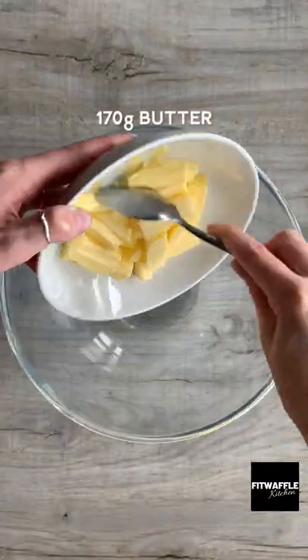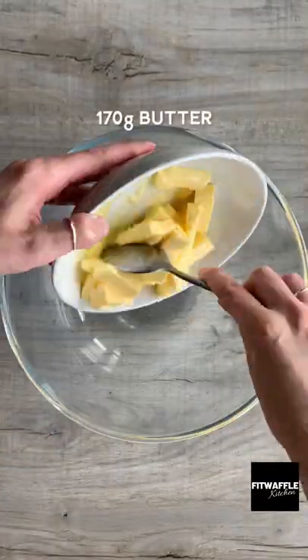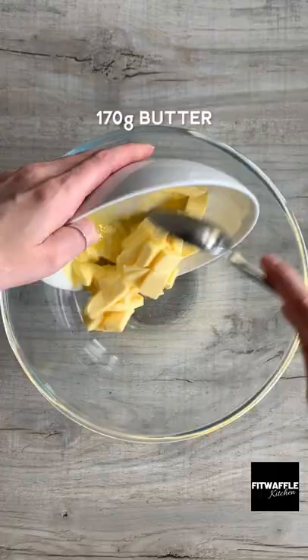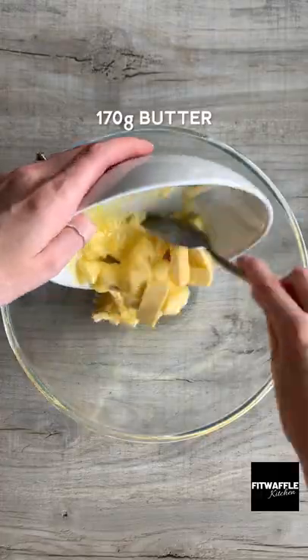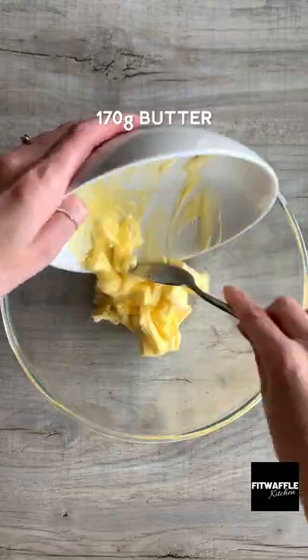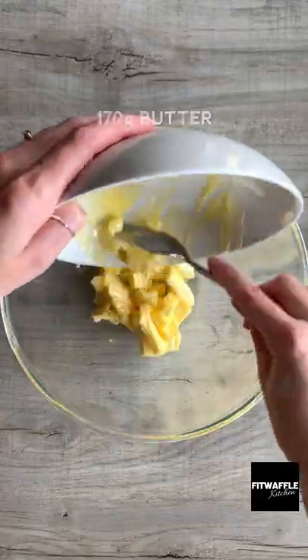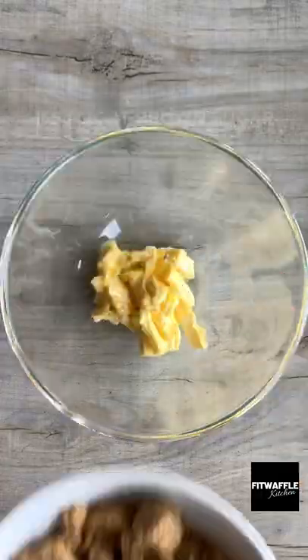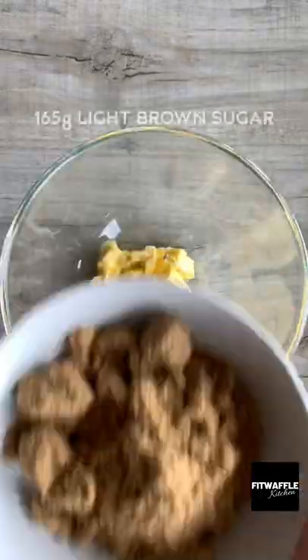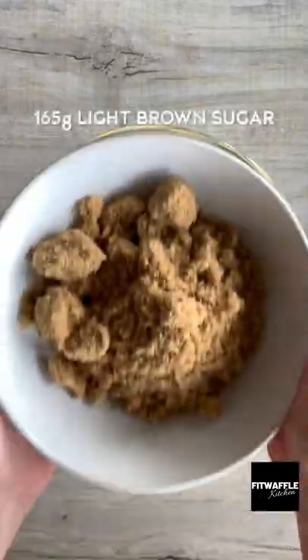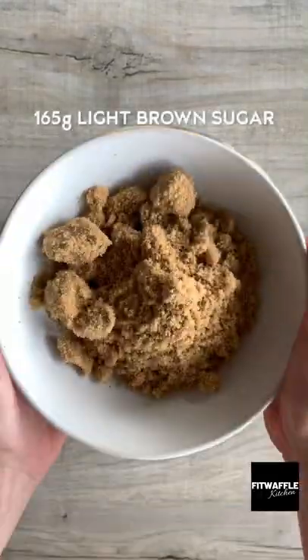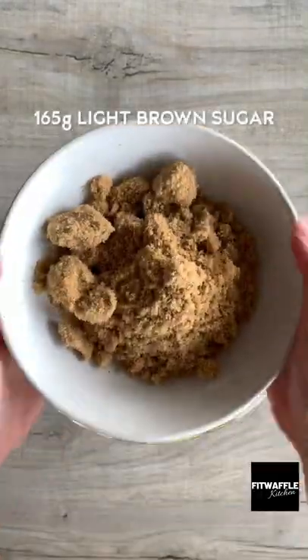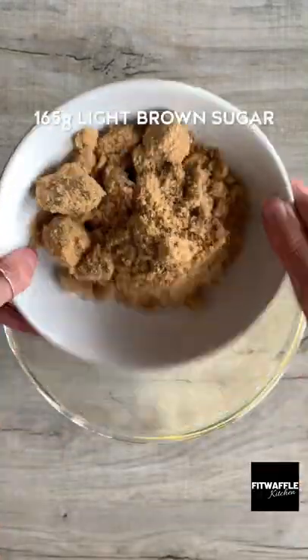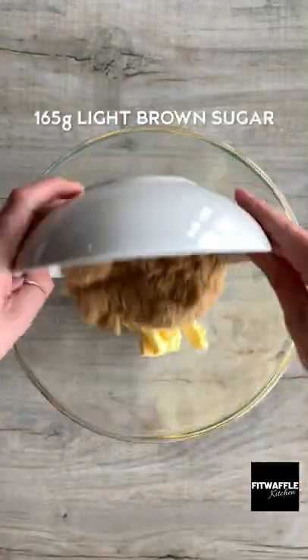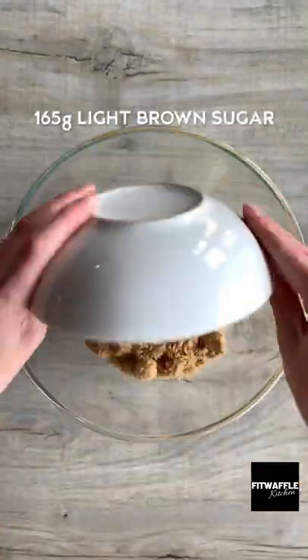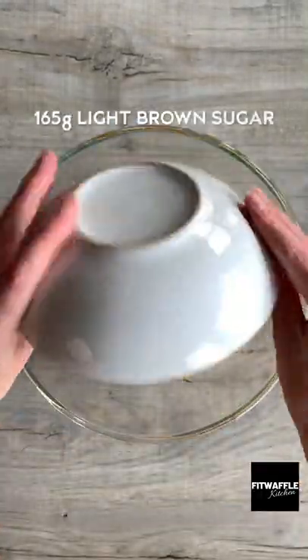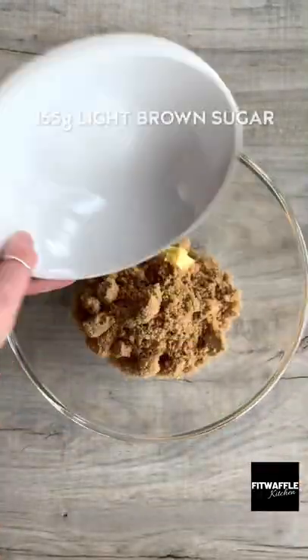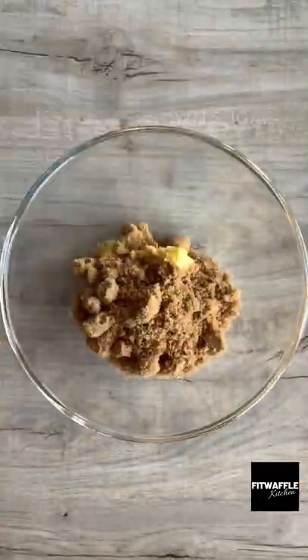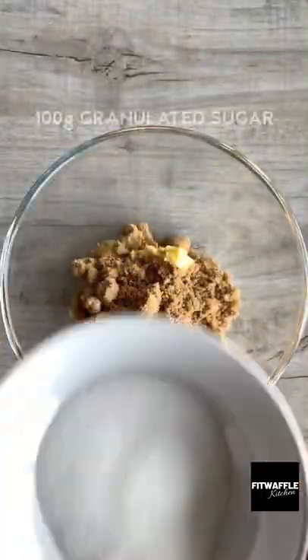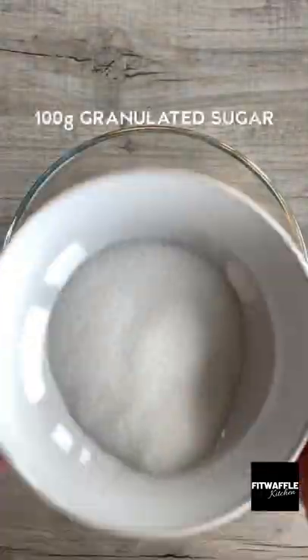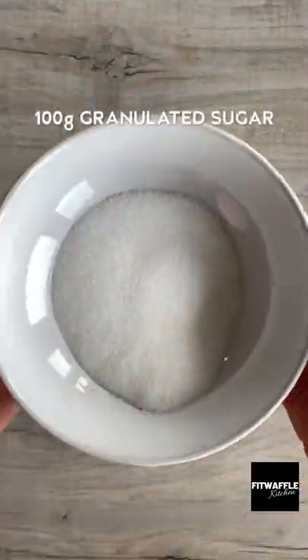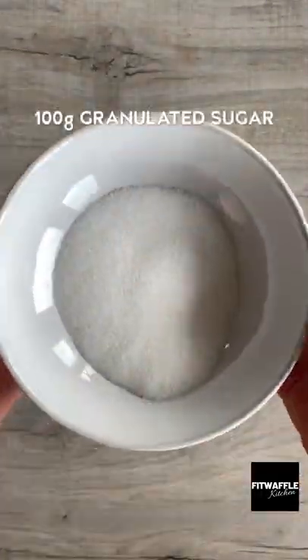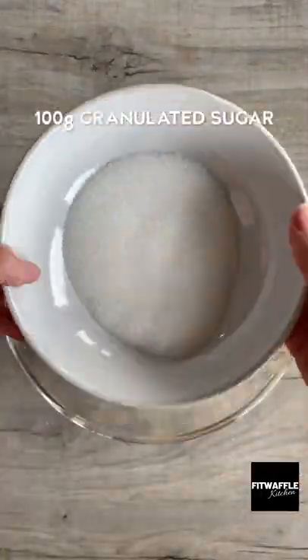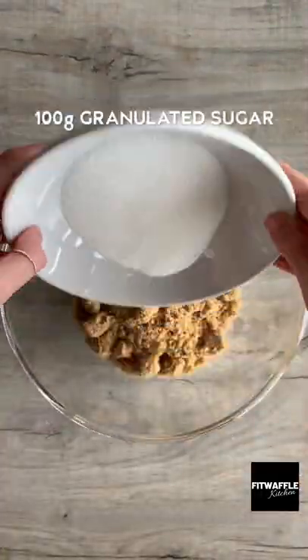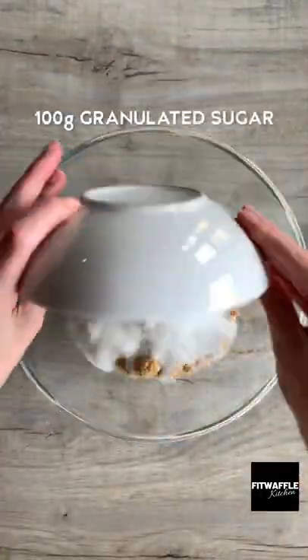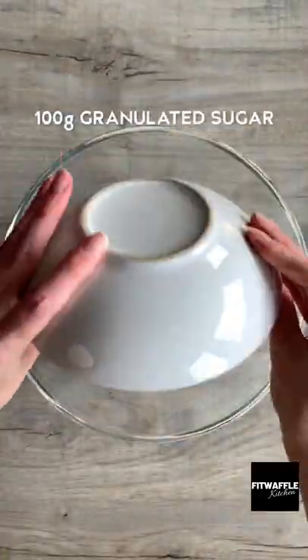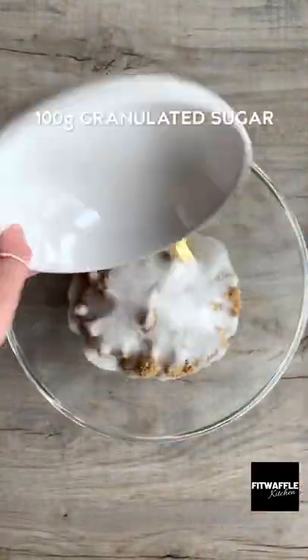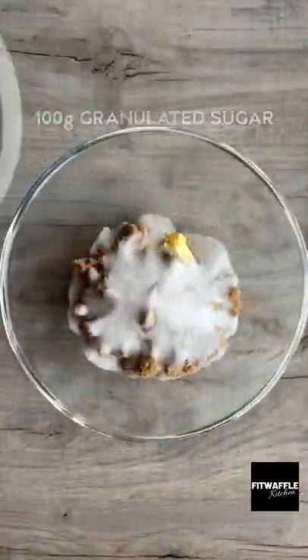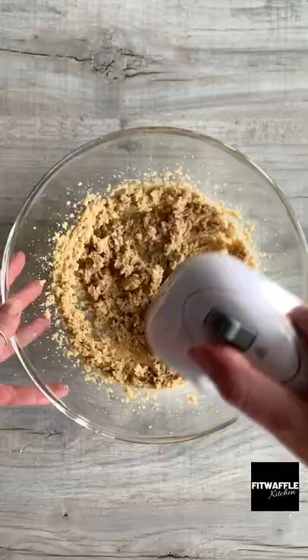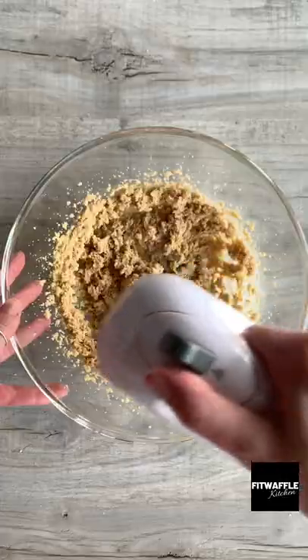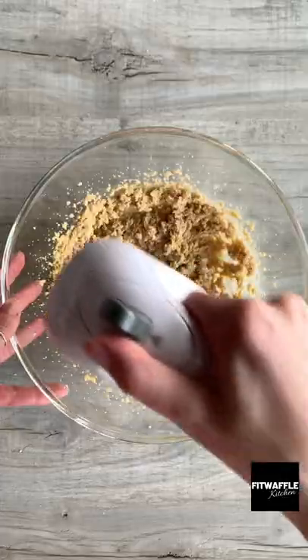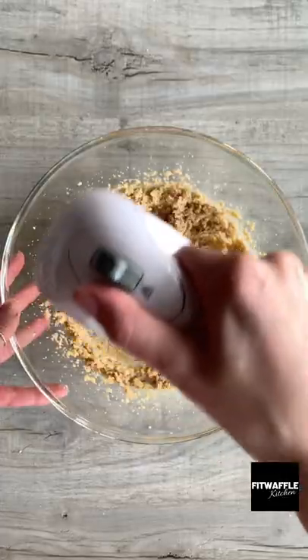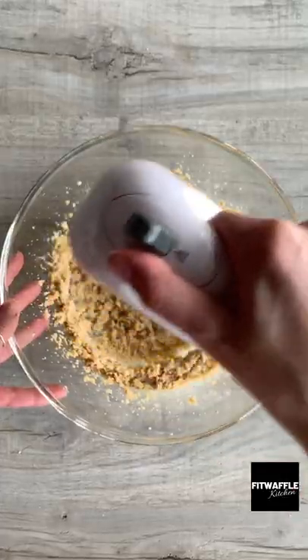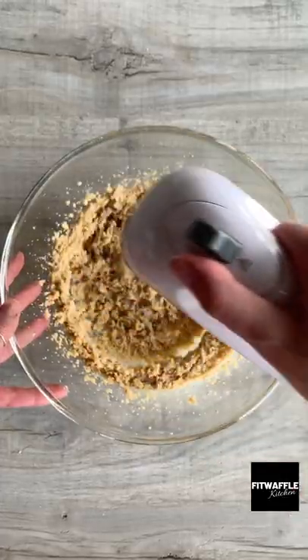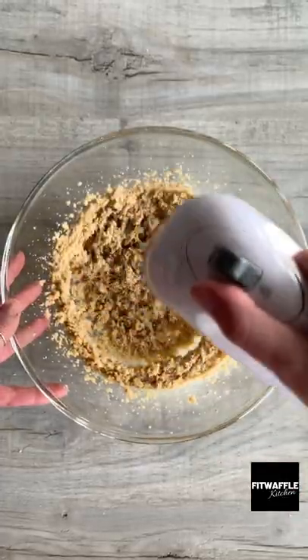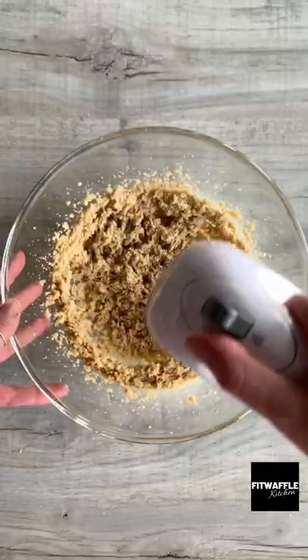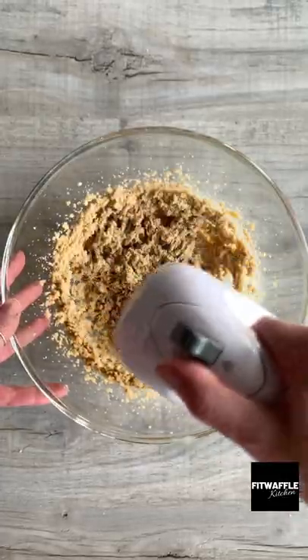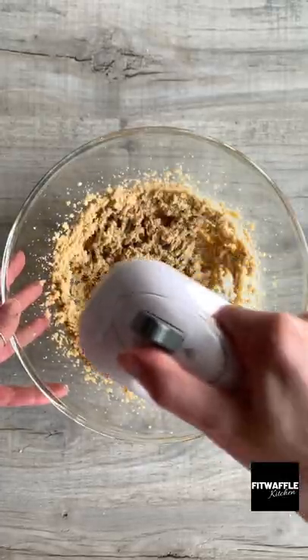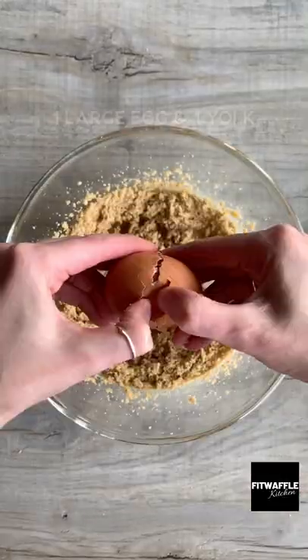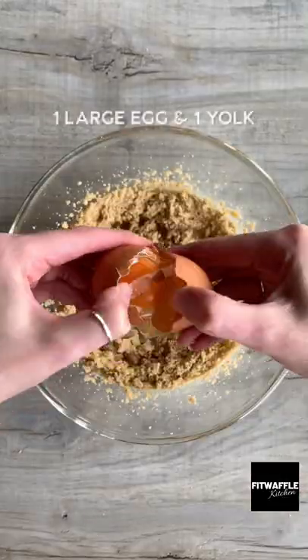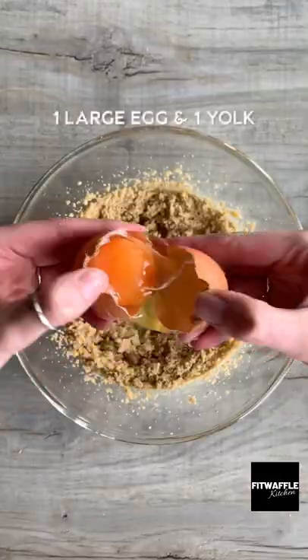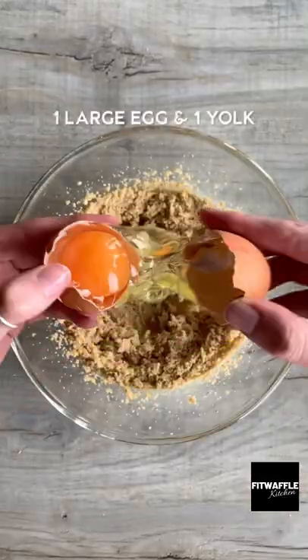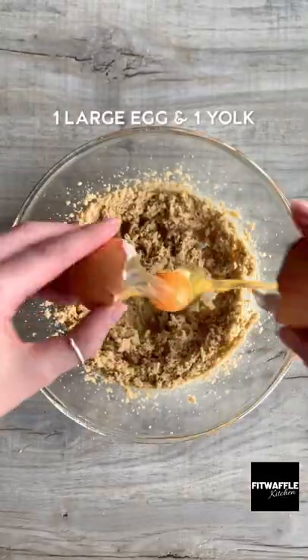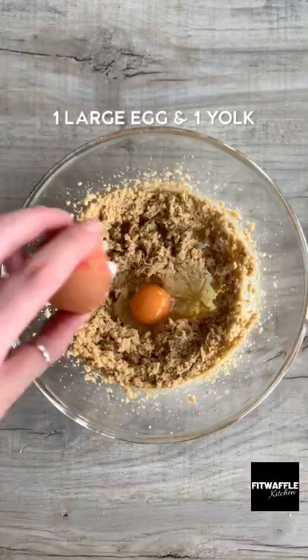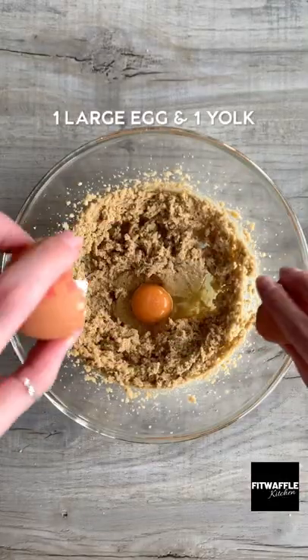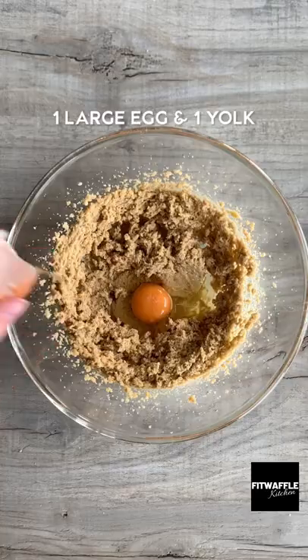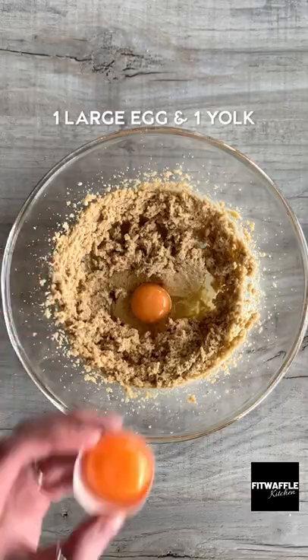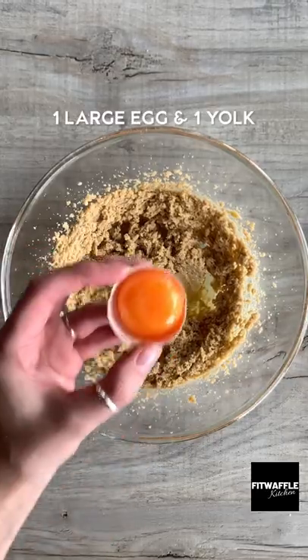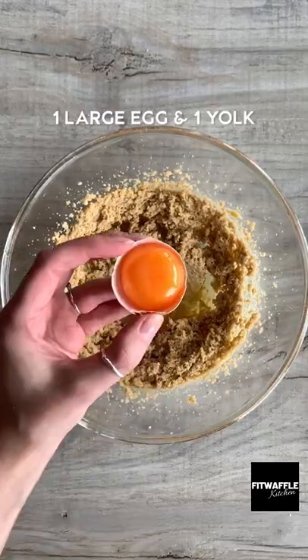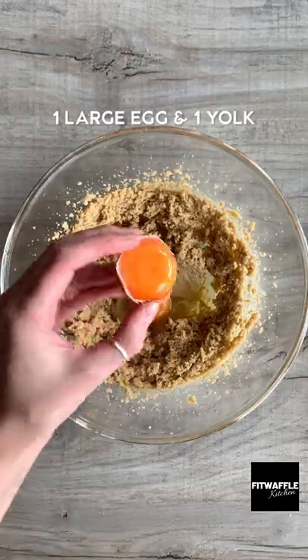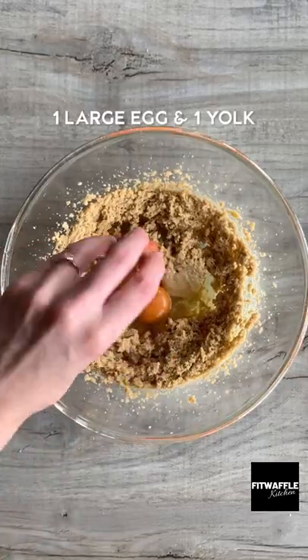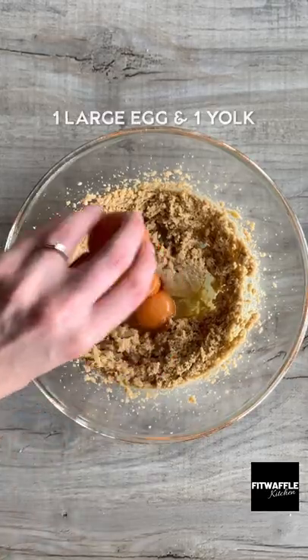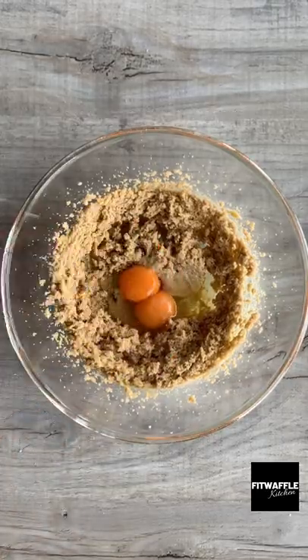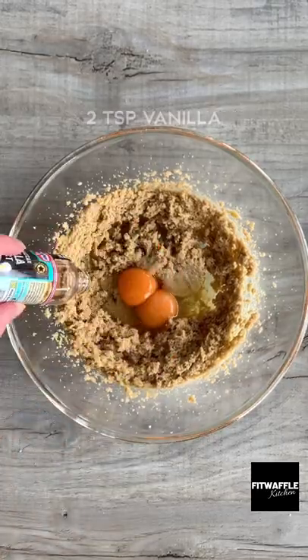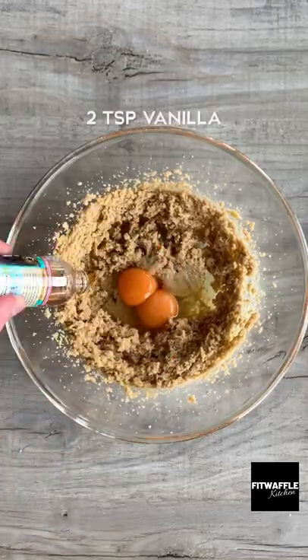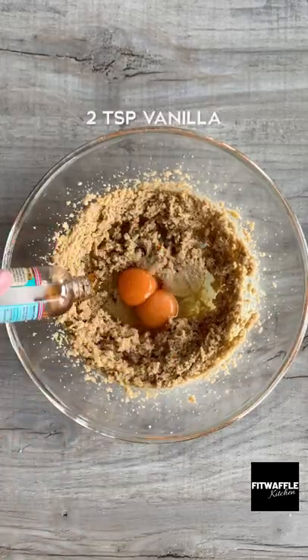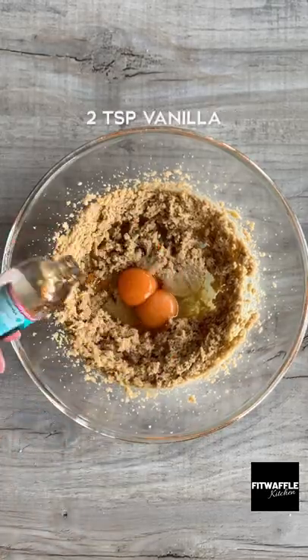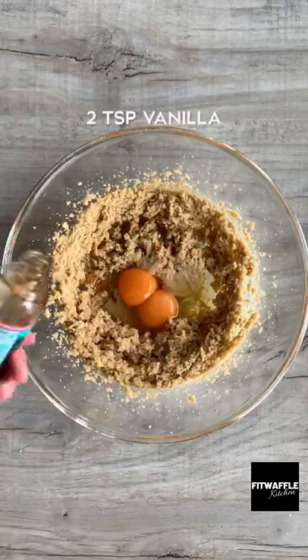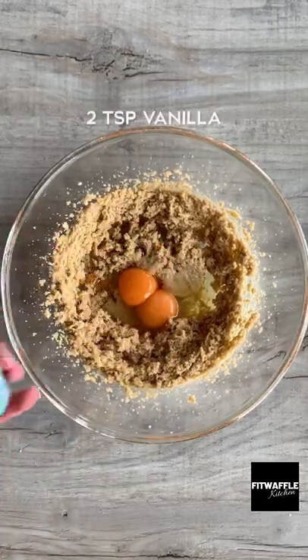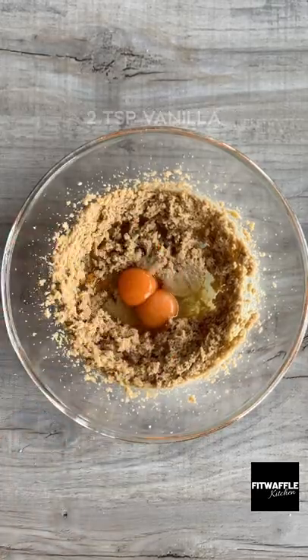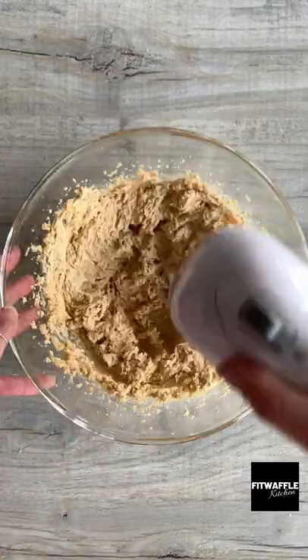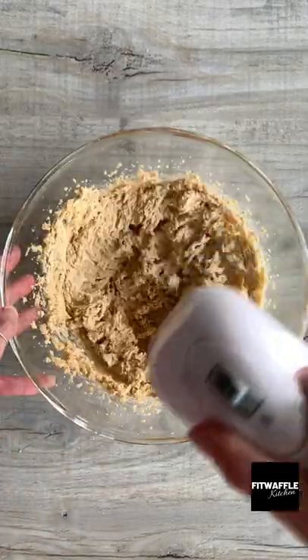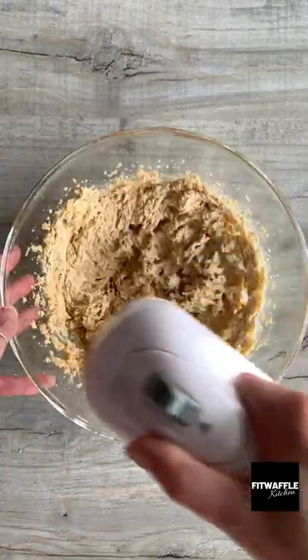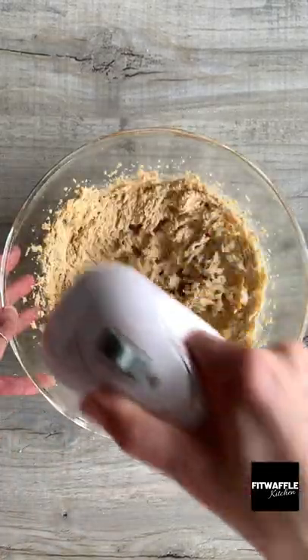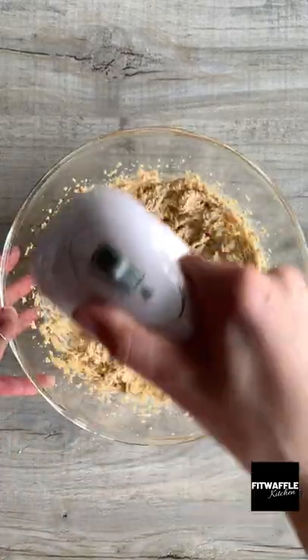First up you need softened butter, light brown sugar and granulated sugar. Cream these together. Then add one egg, one egg yolk and vanilla and whisk these in.